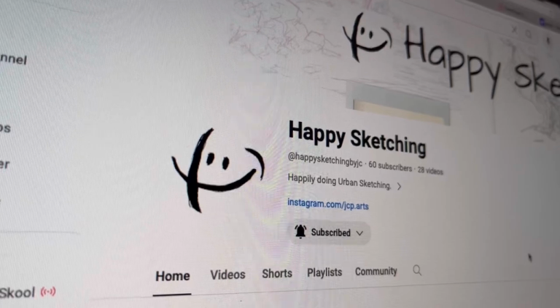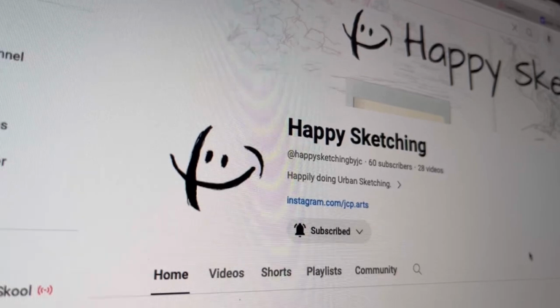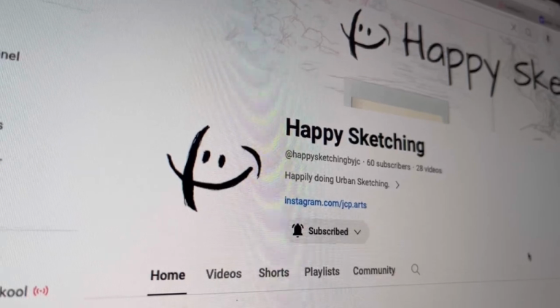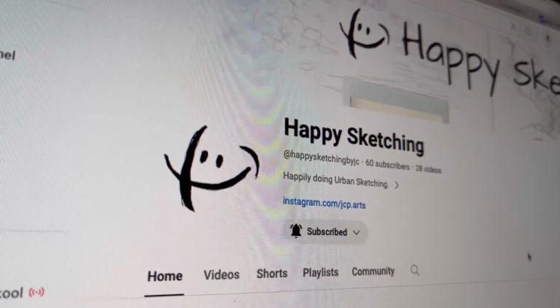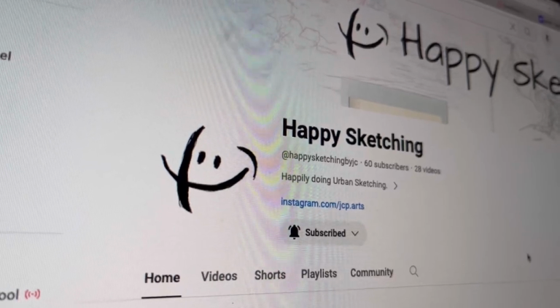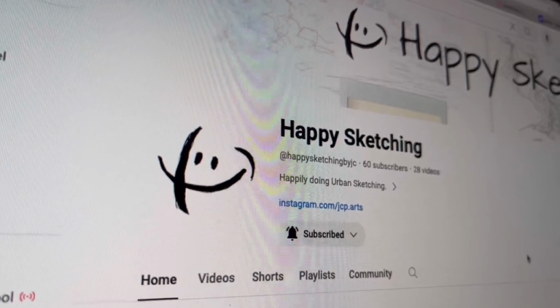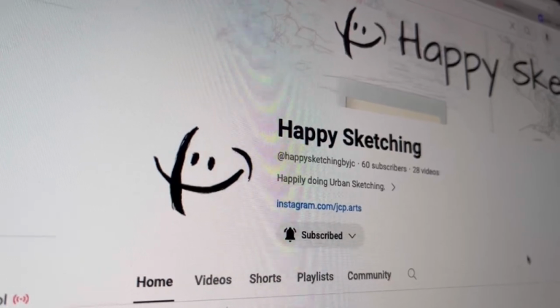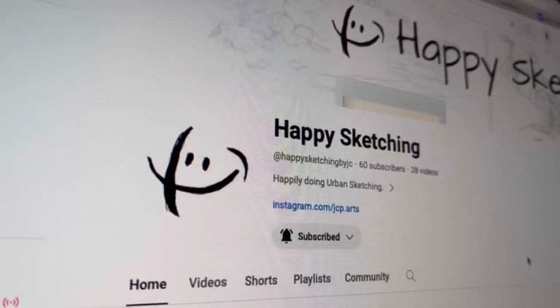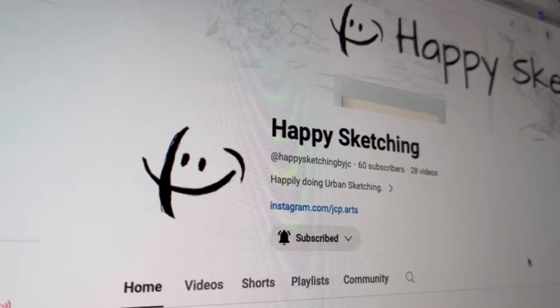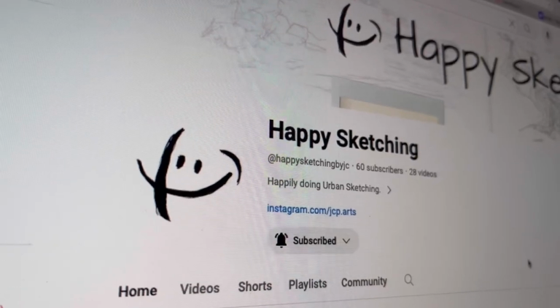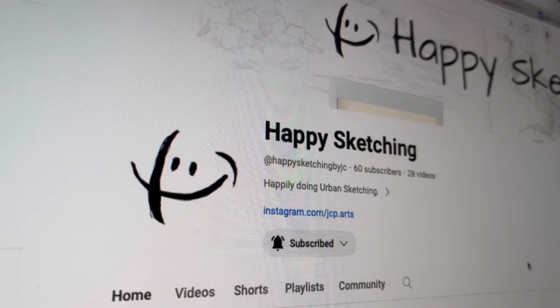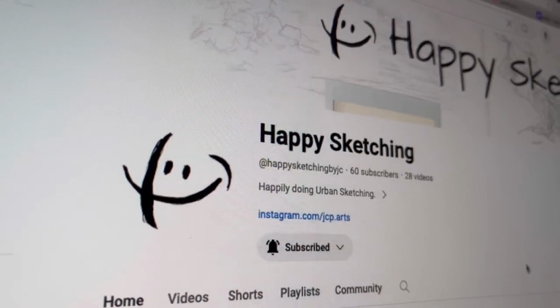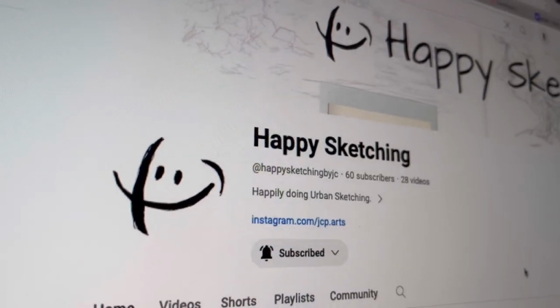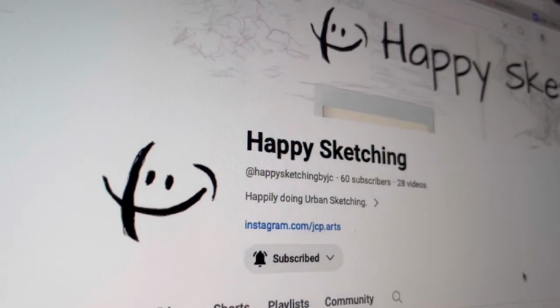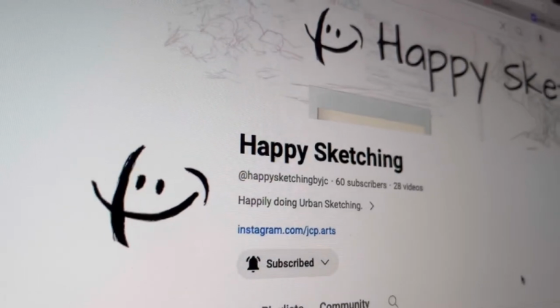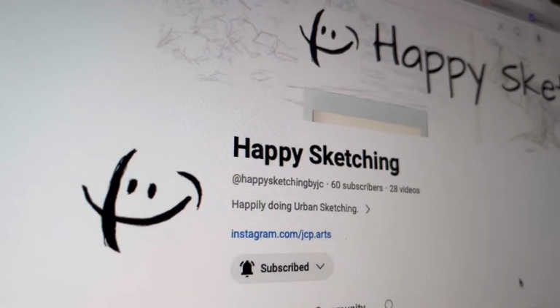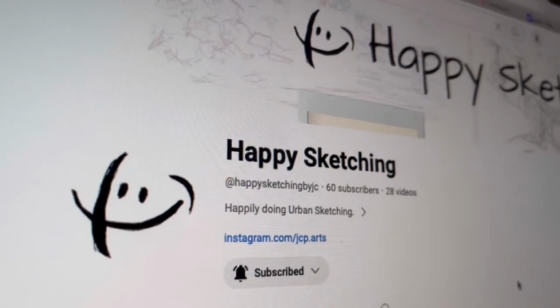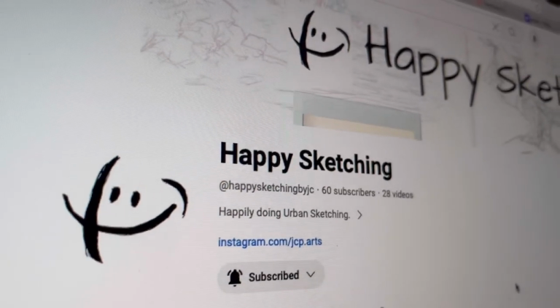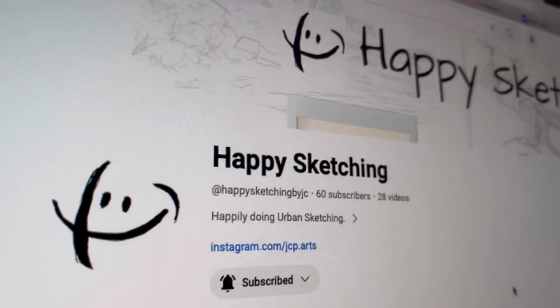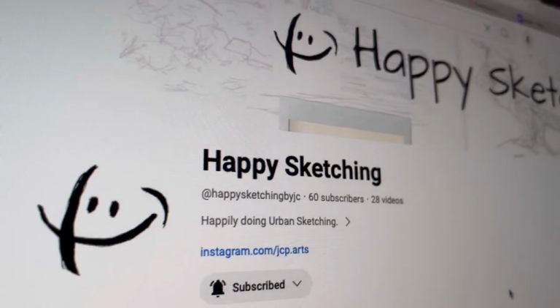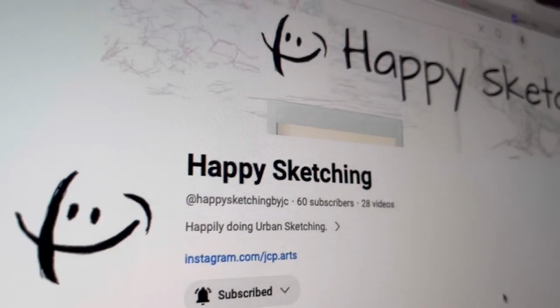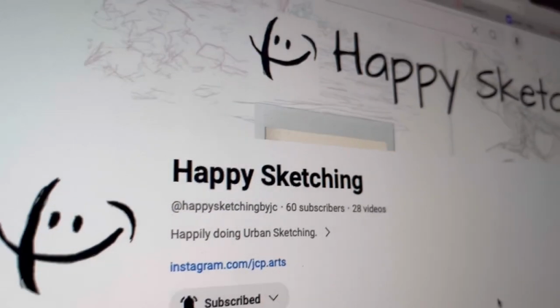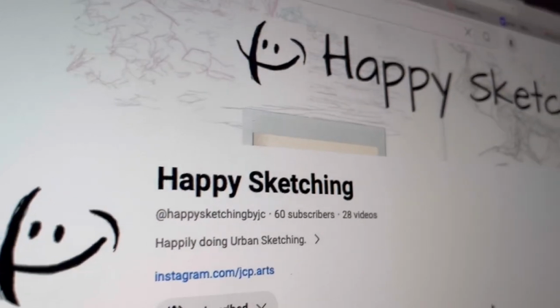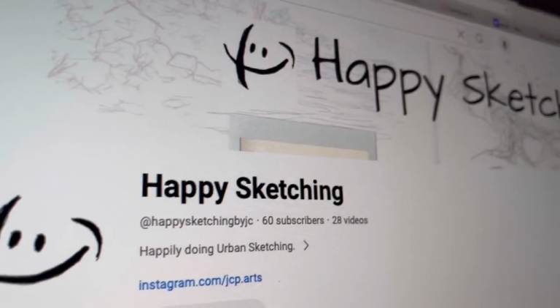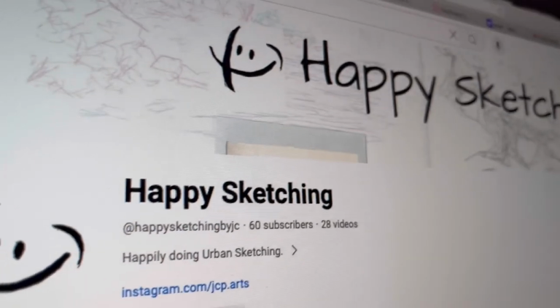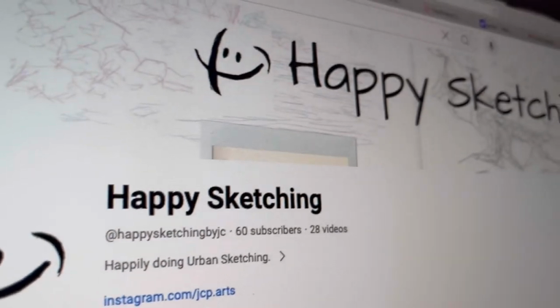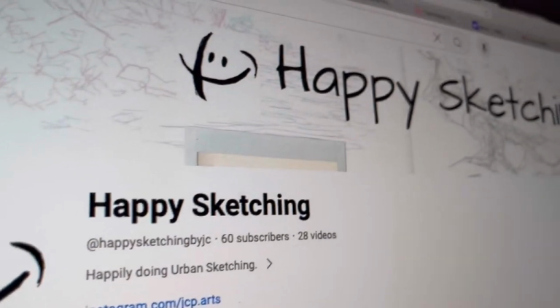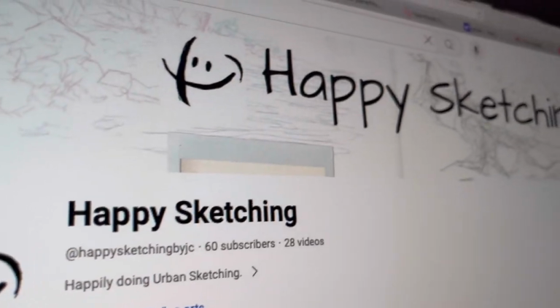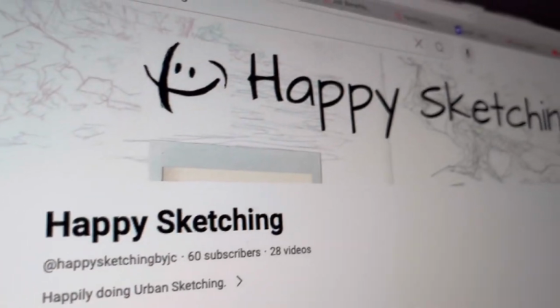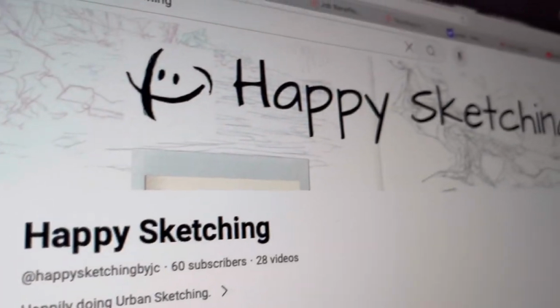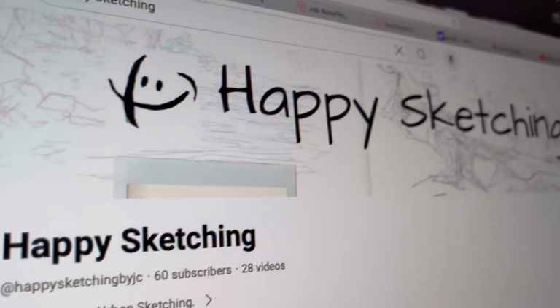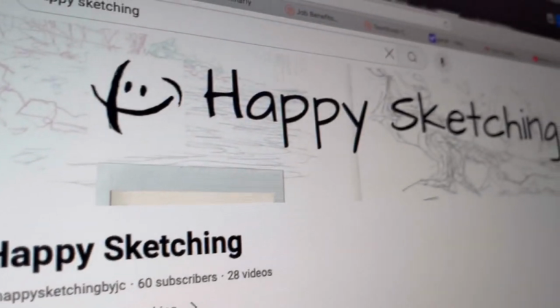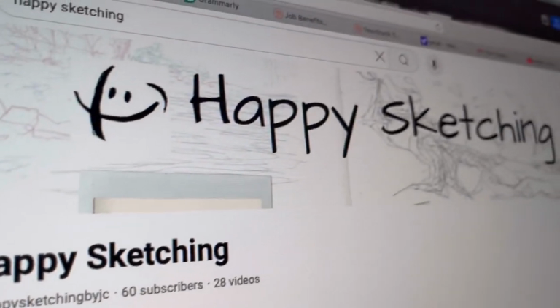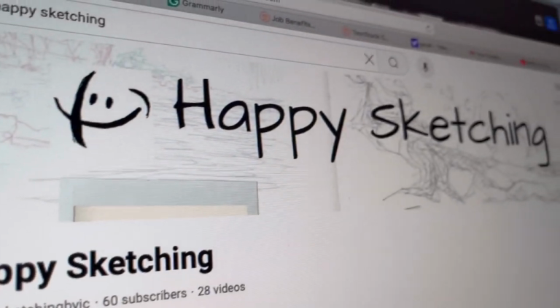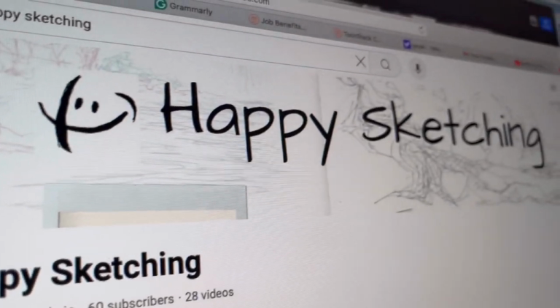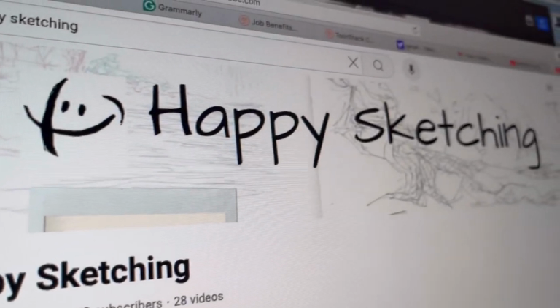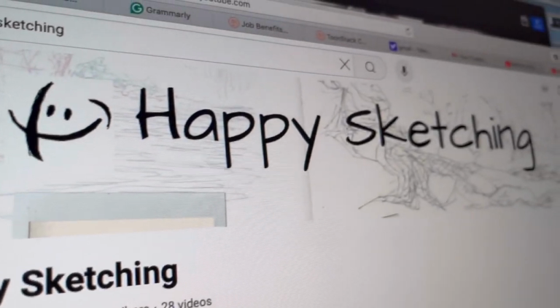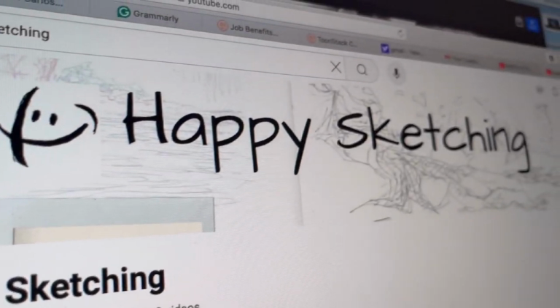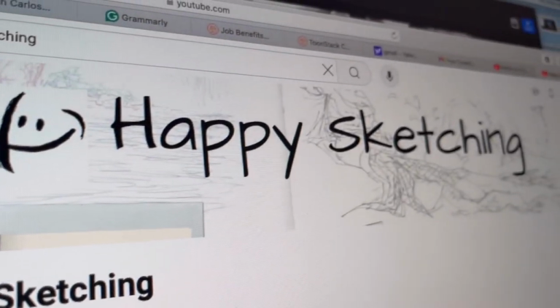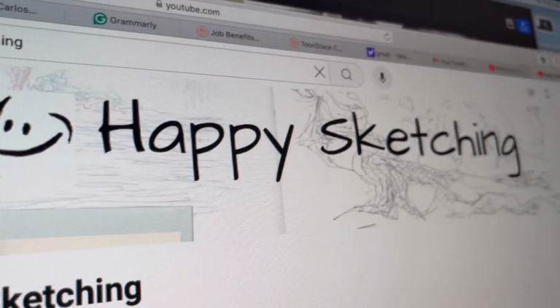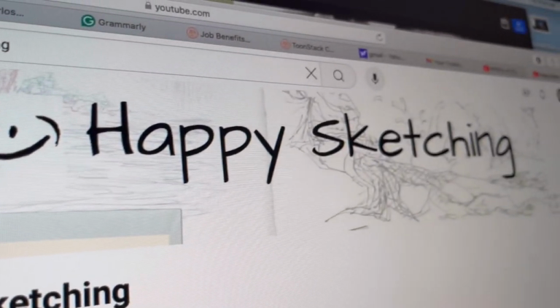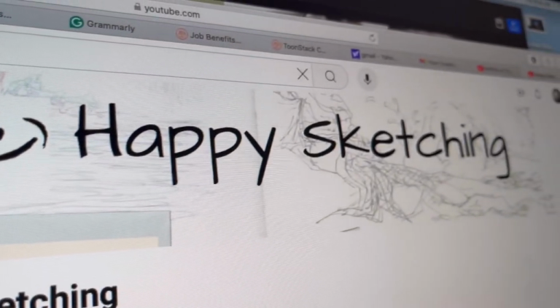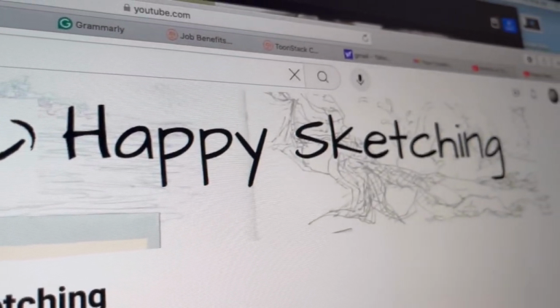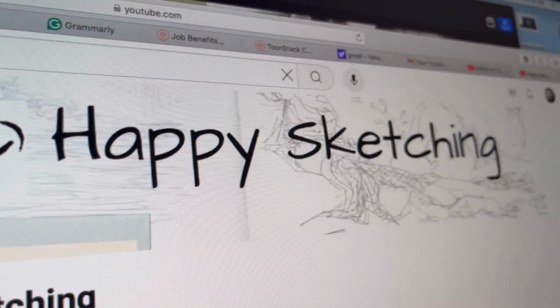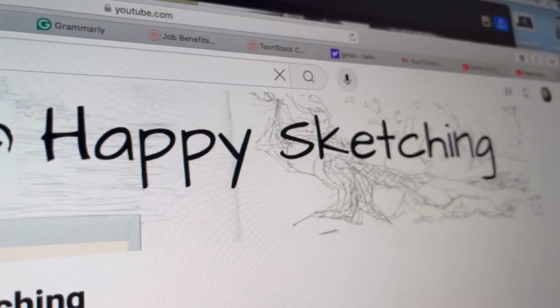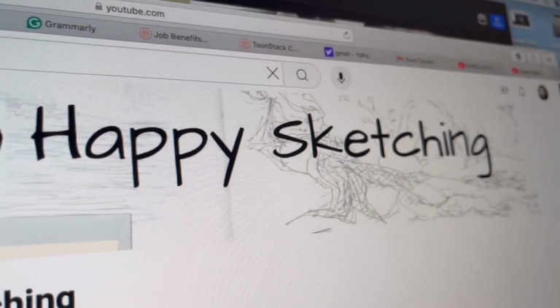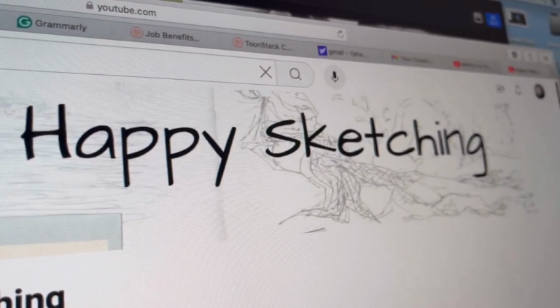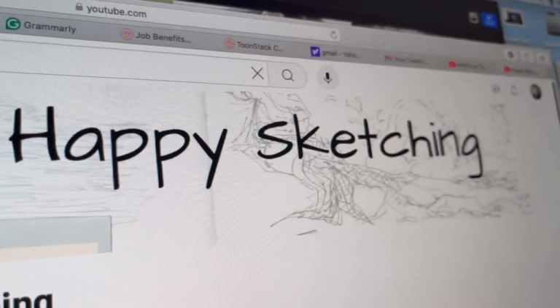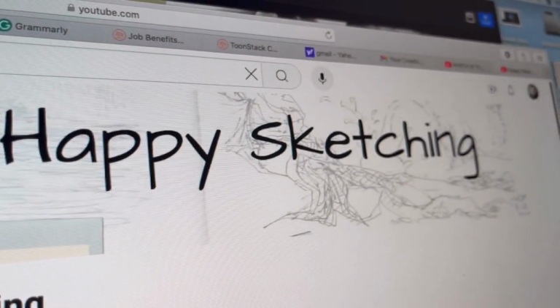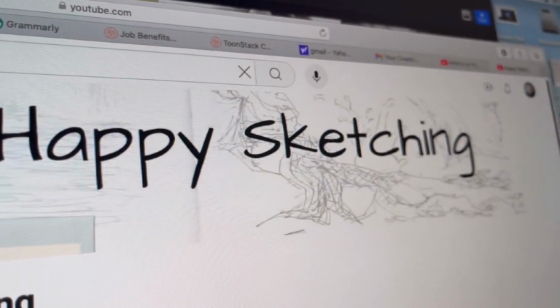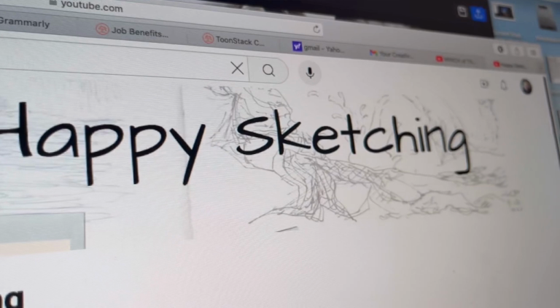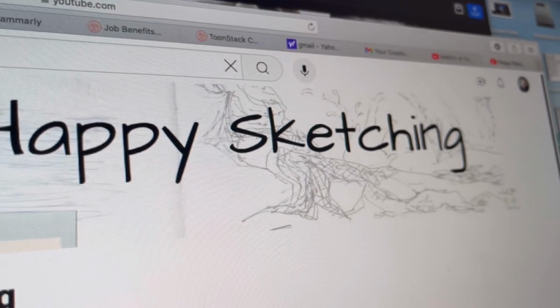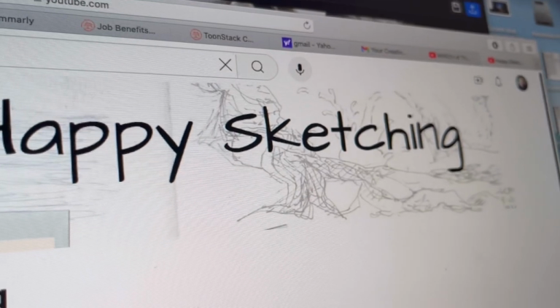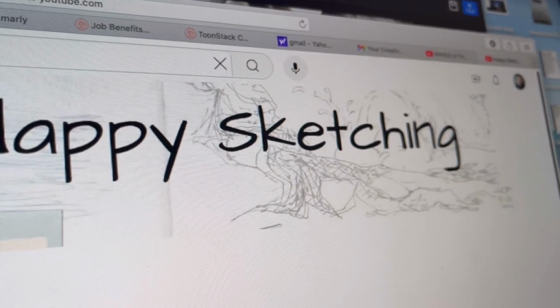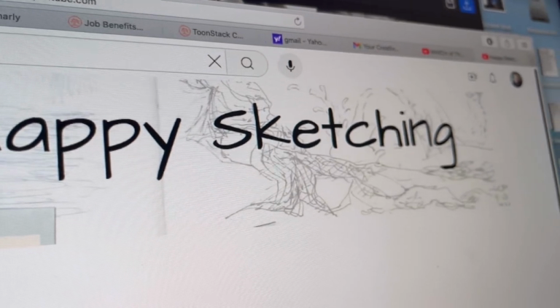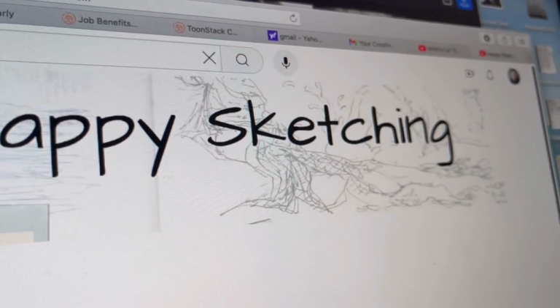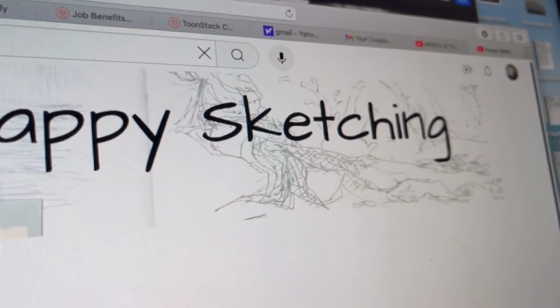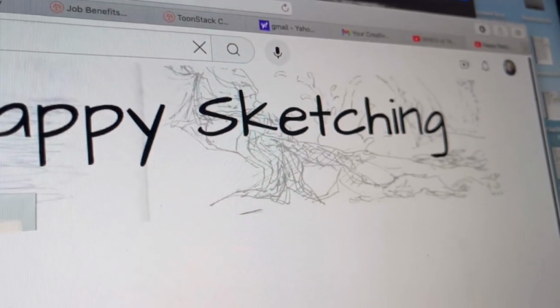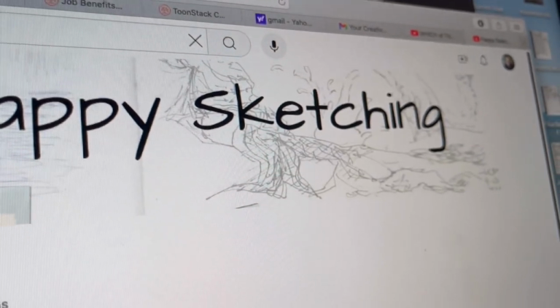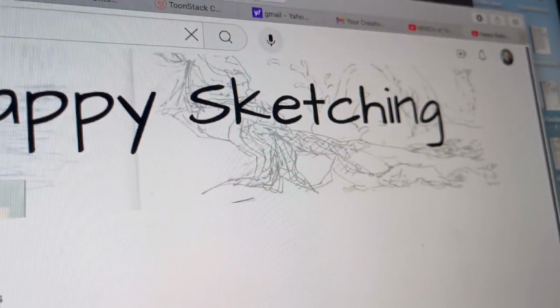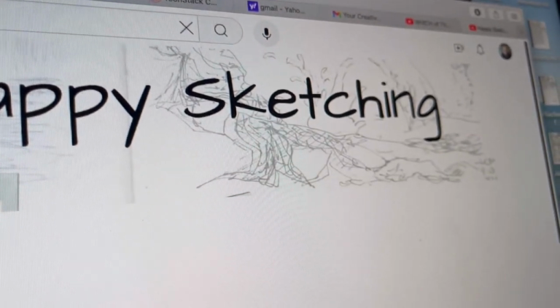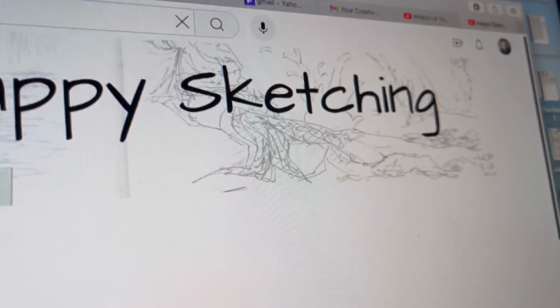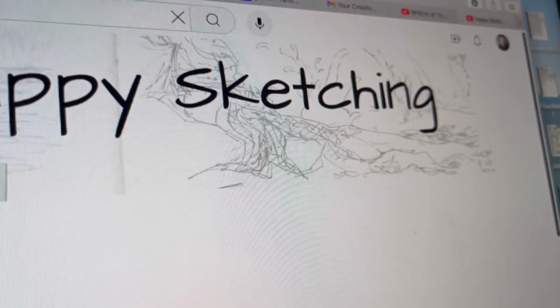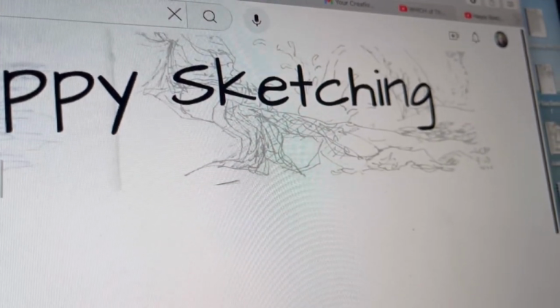Hi, I'm Juan Carlos and this is a new video of Happy Sketching.